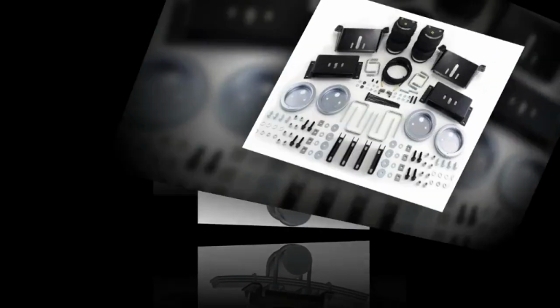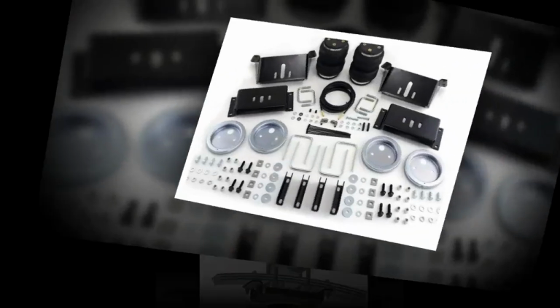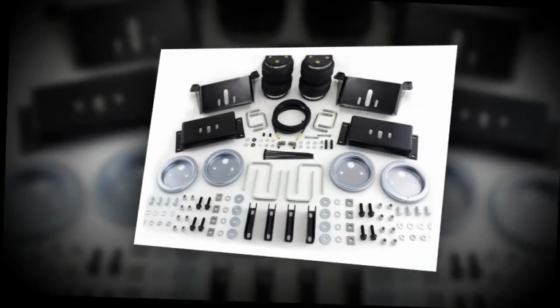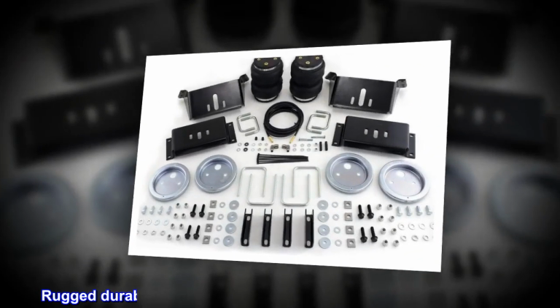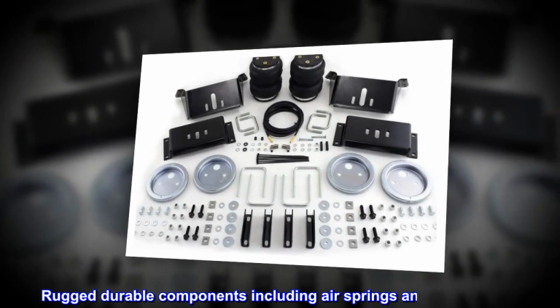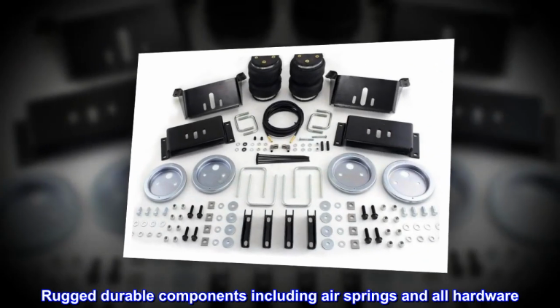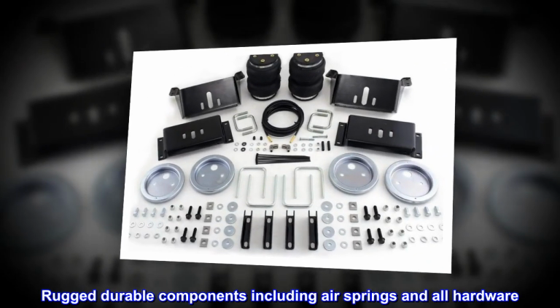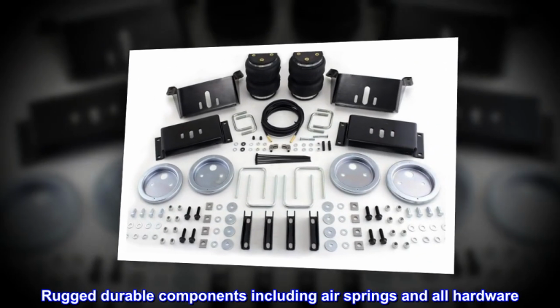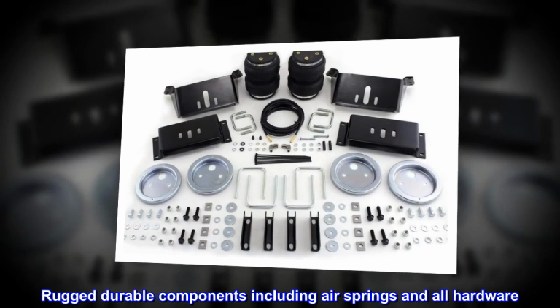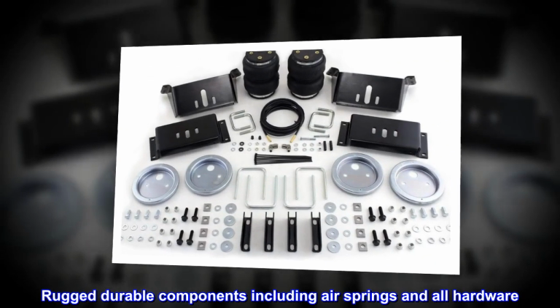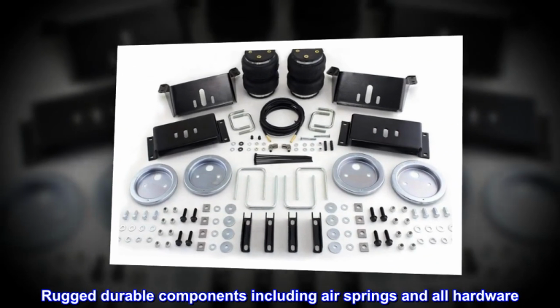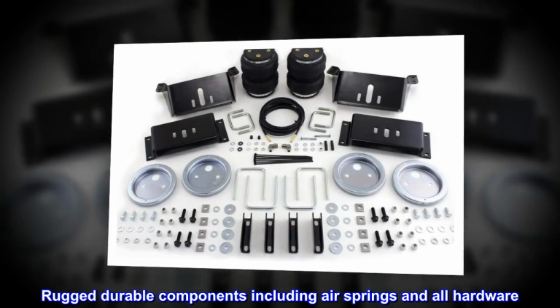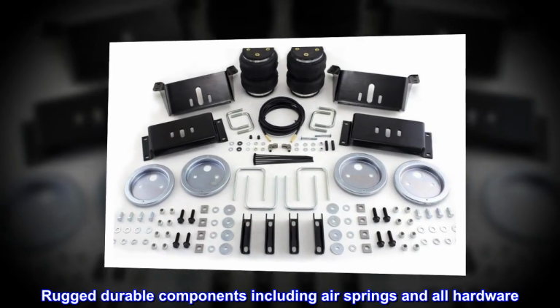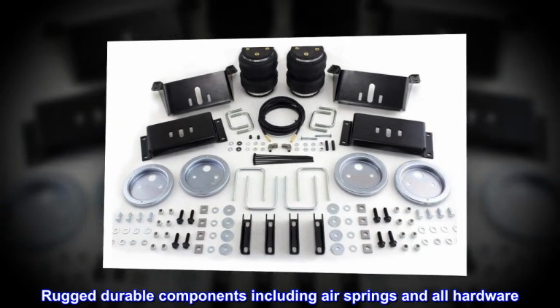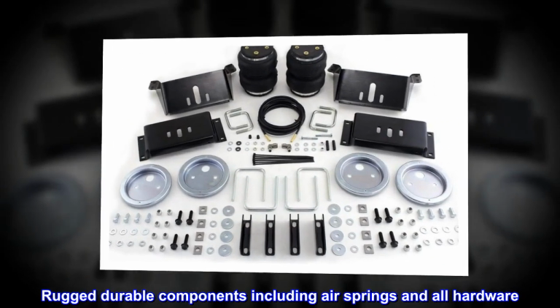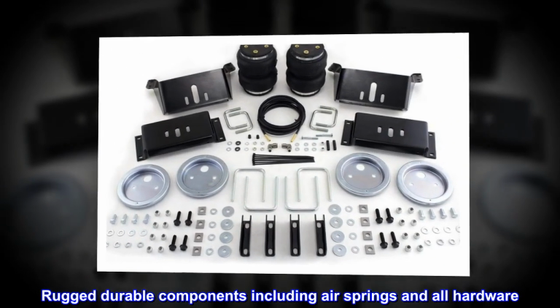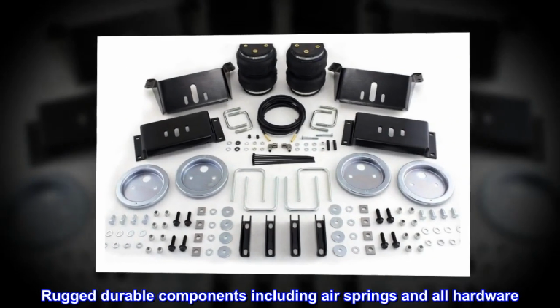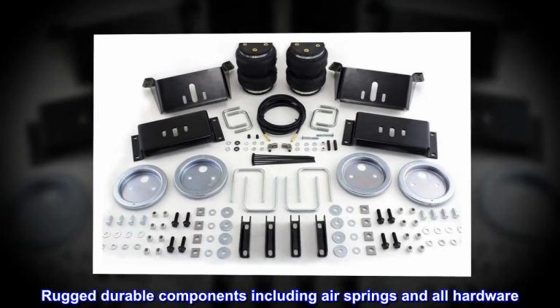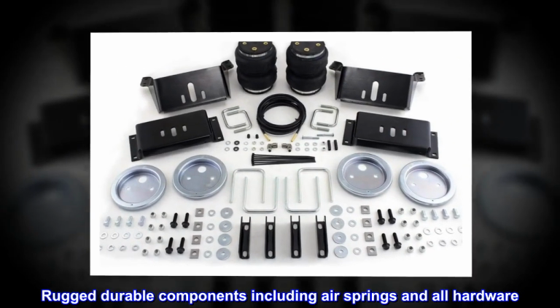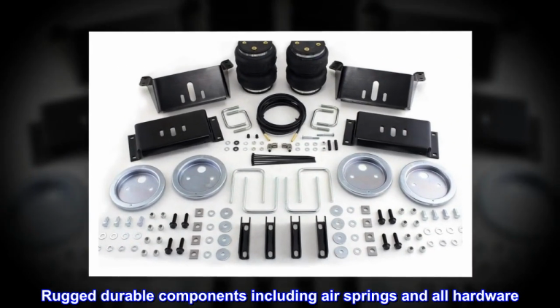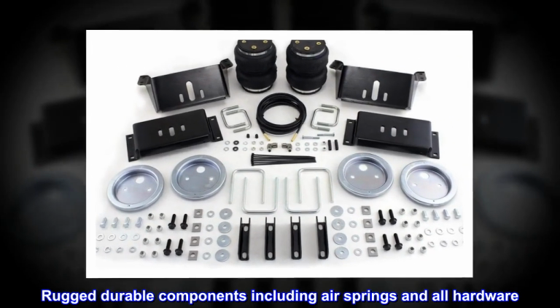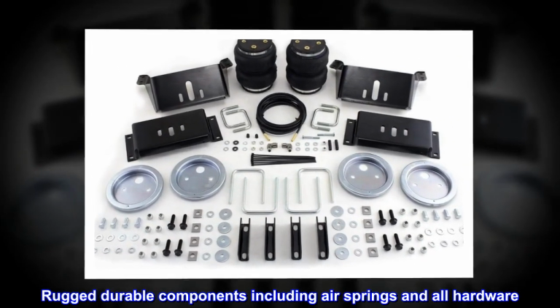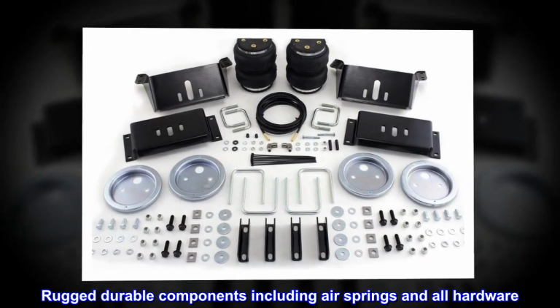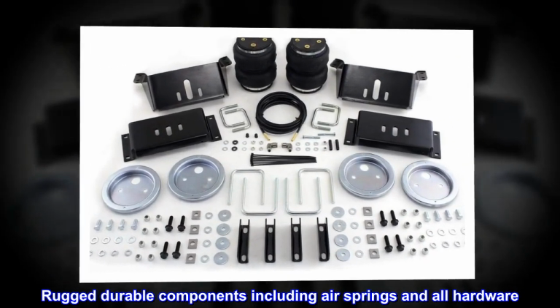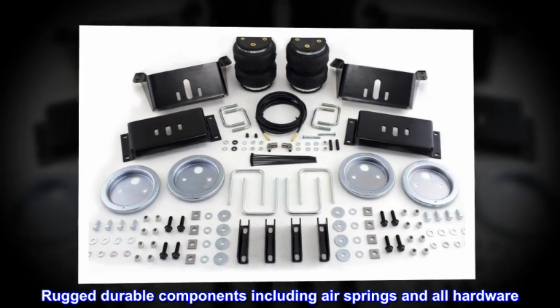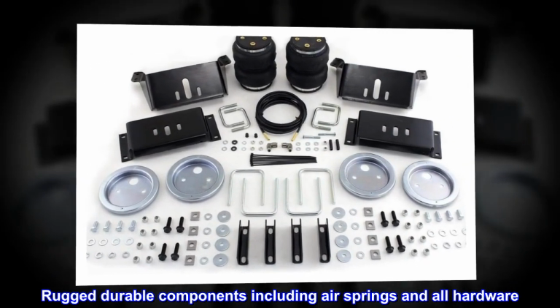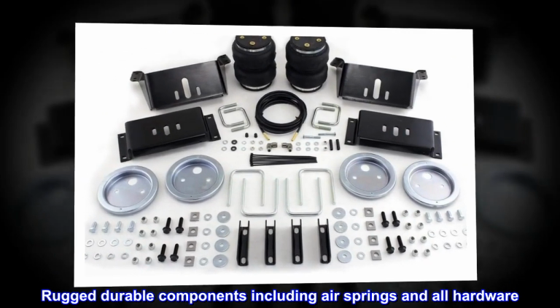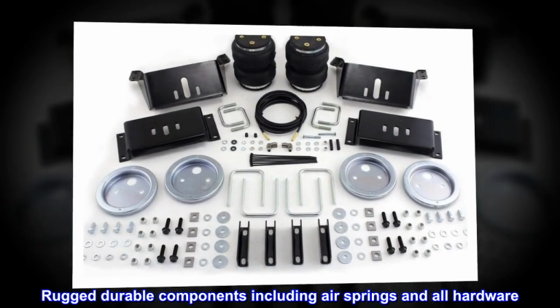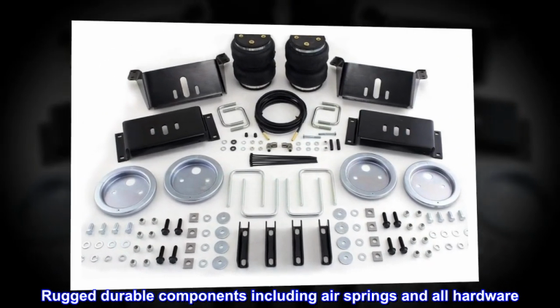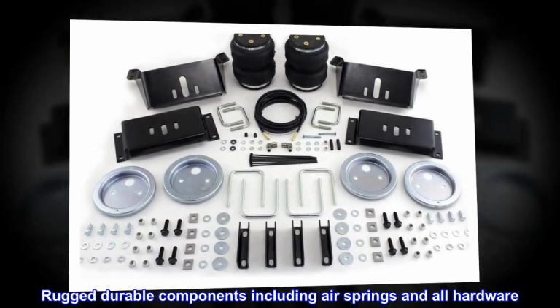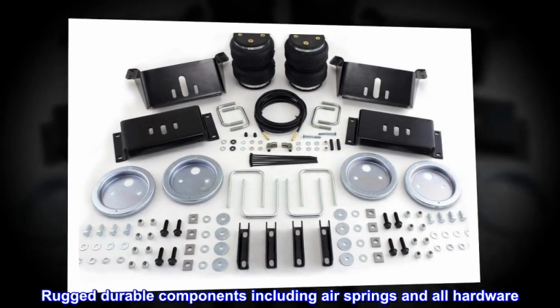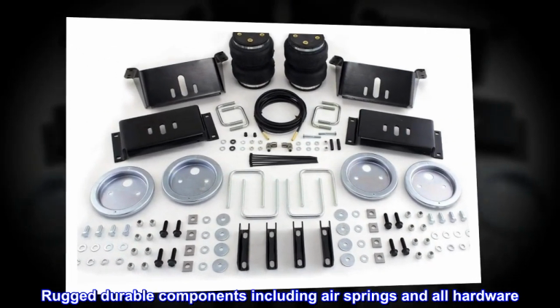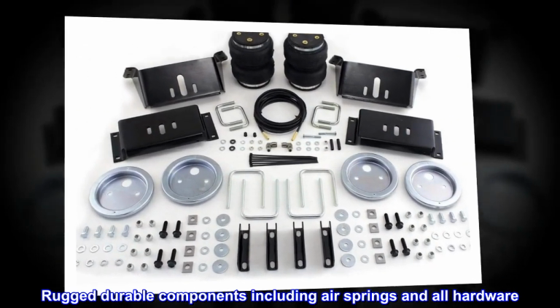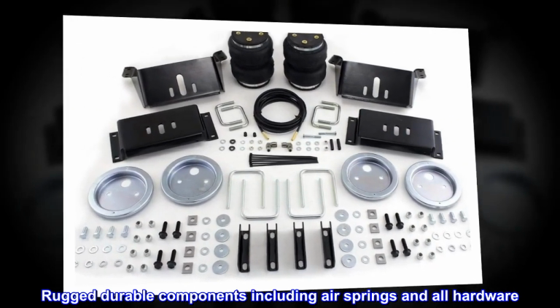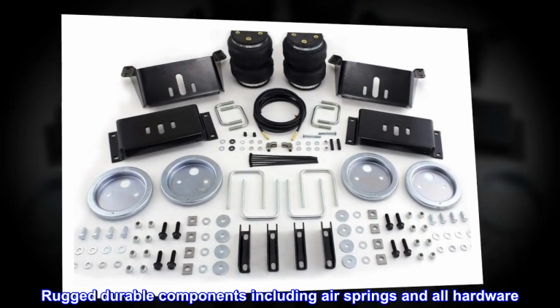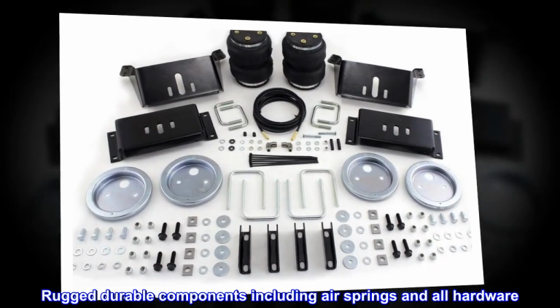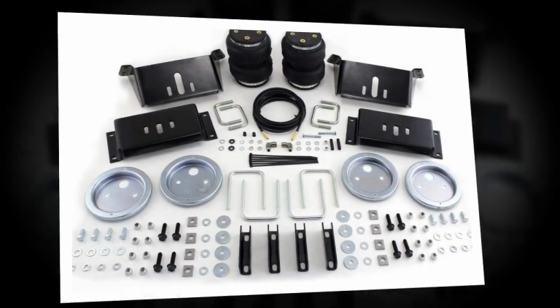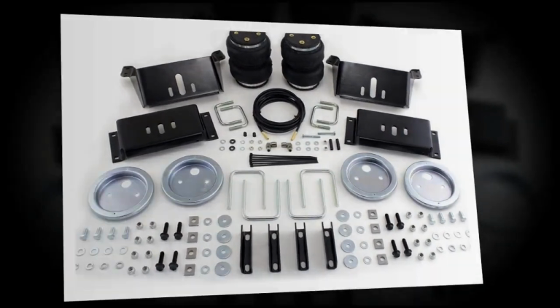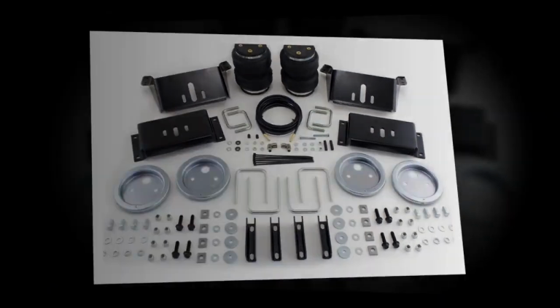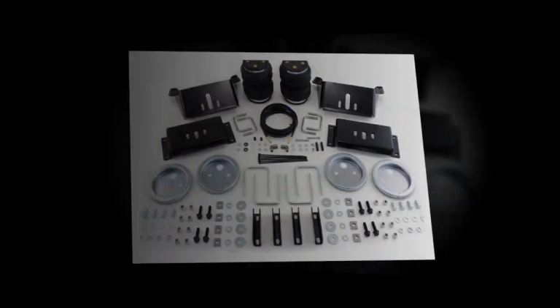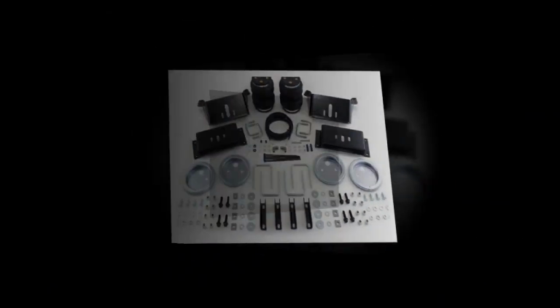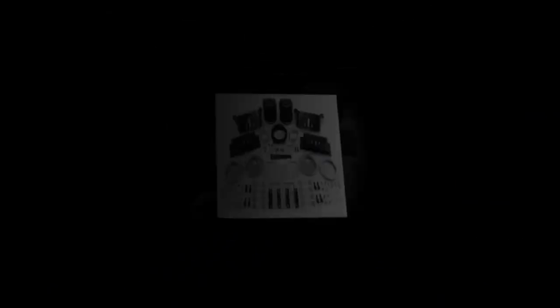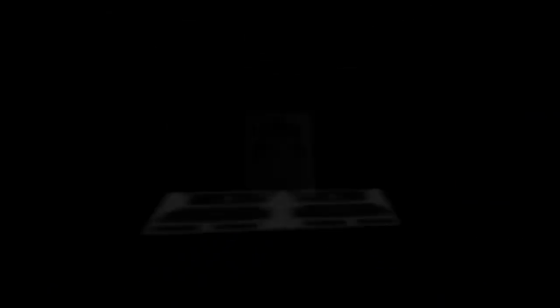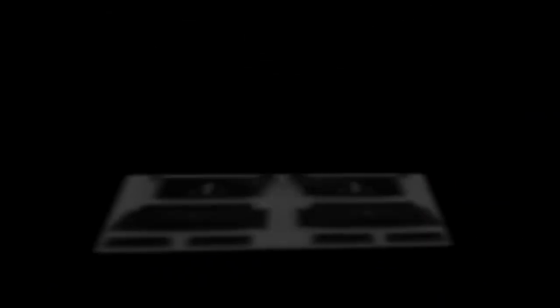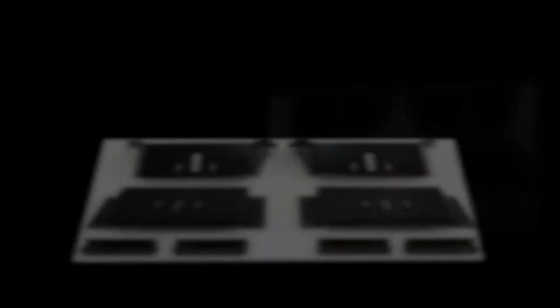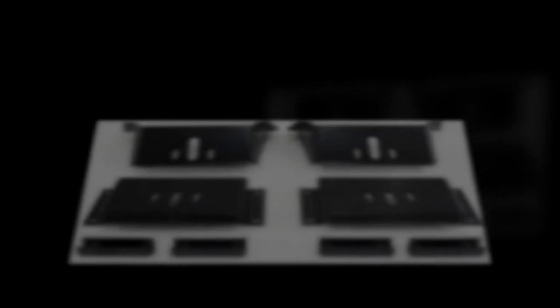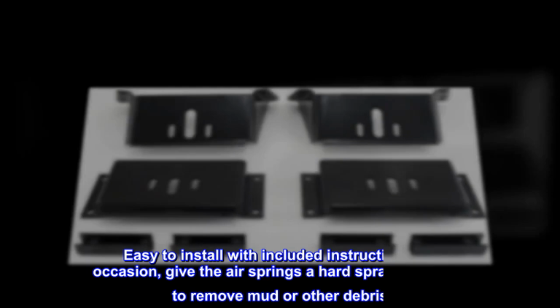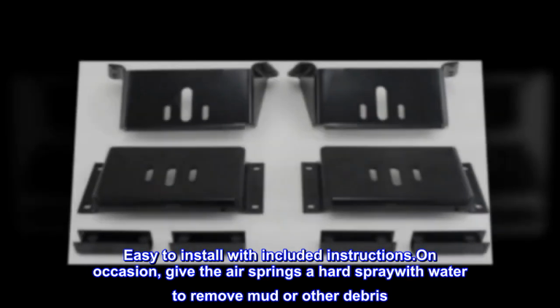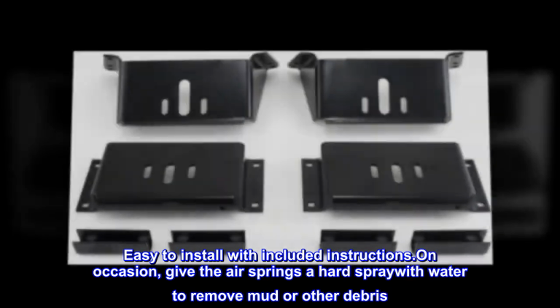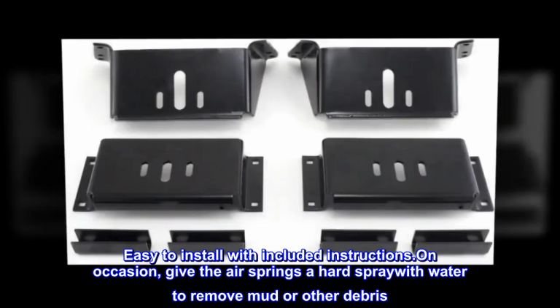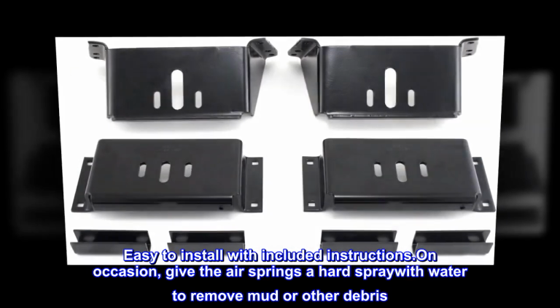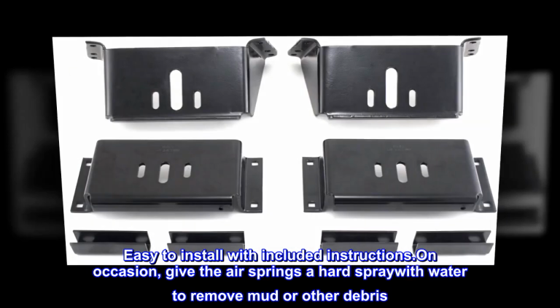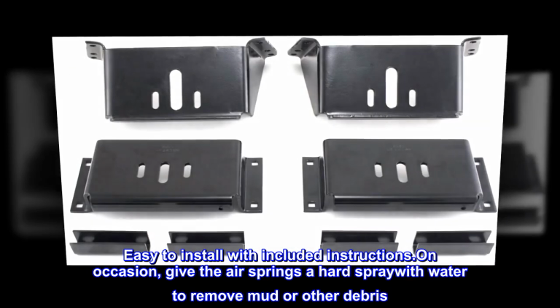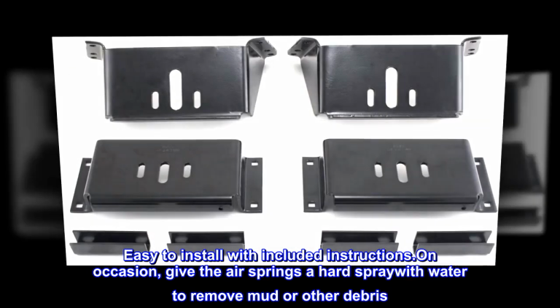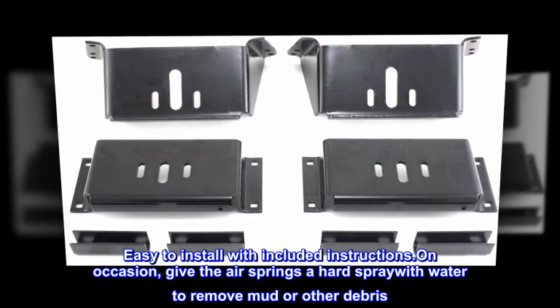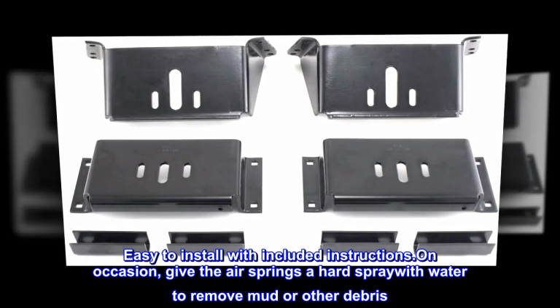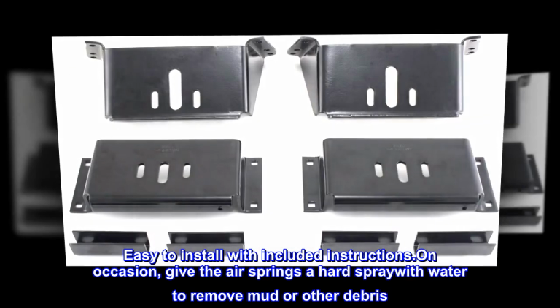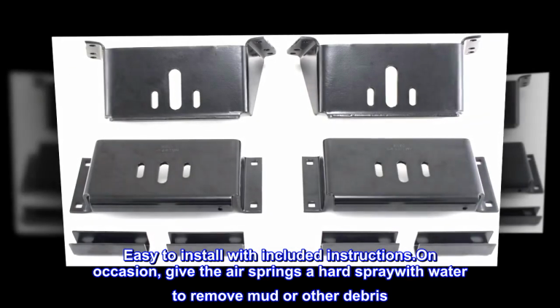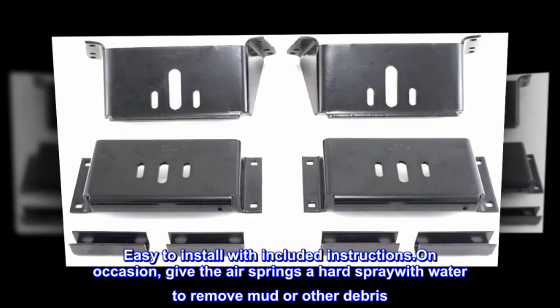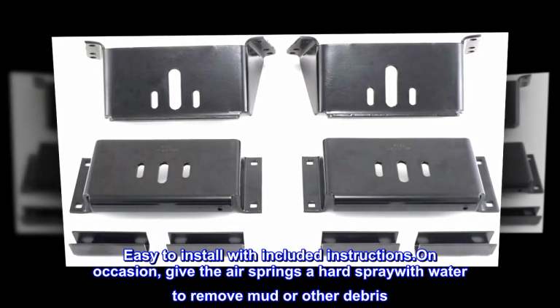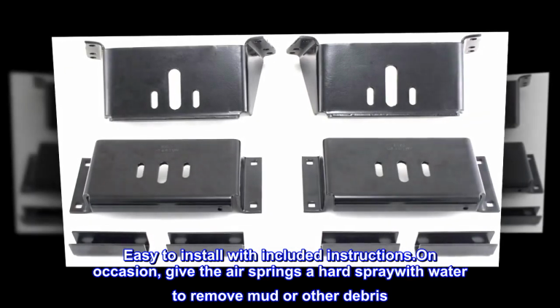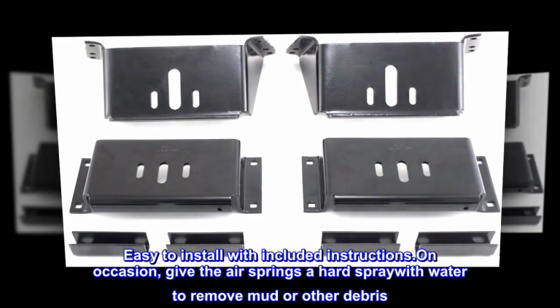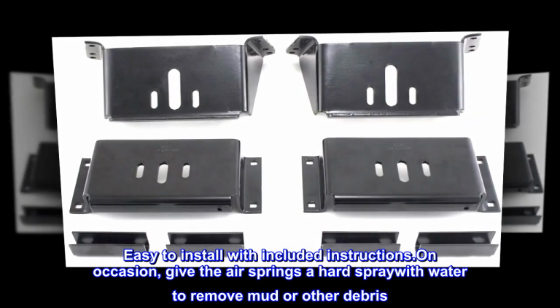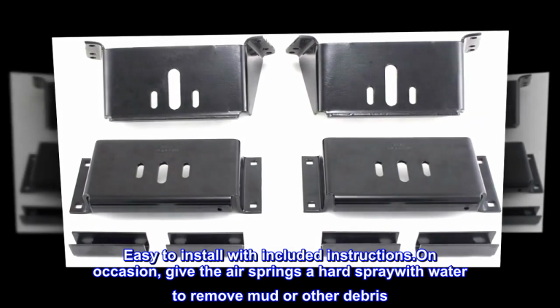Rugged, durable components including air springs and all hardware. Easy to install with included instructions.